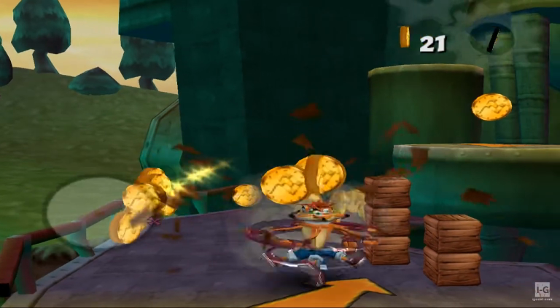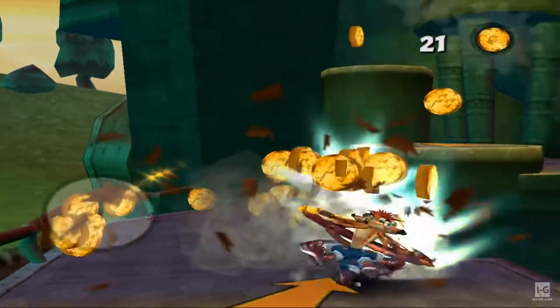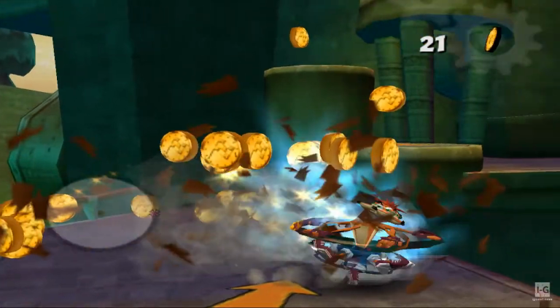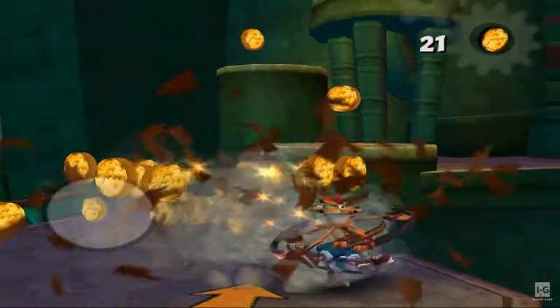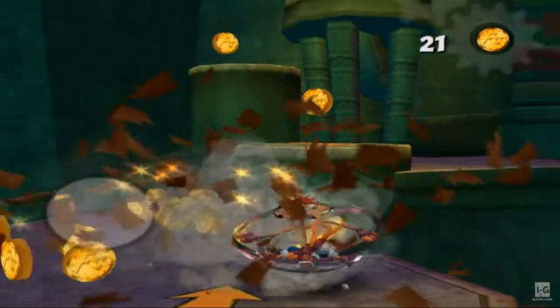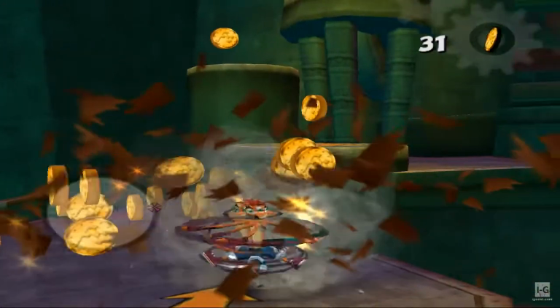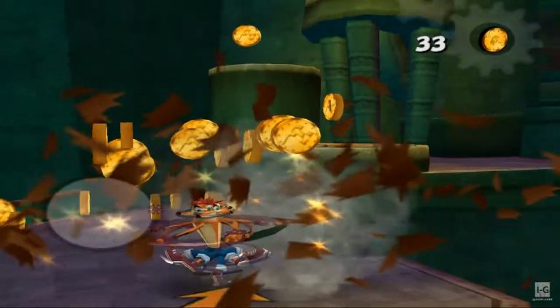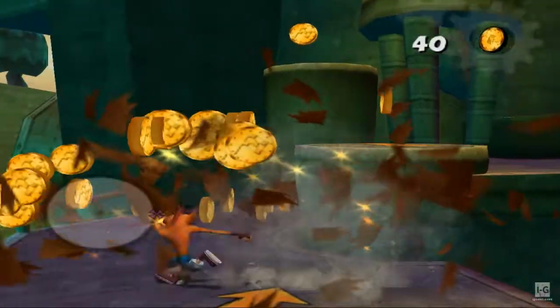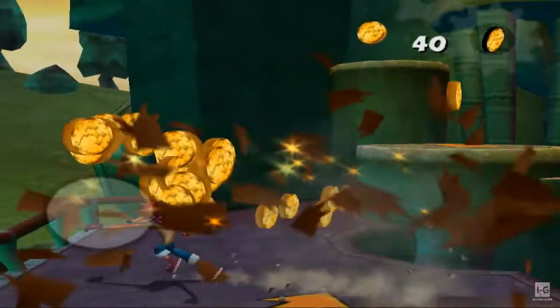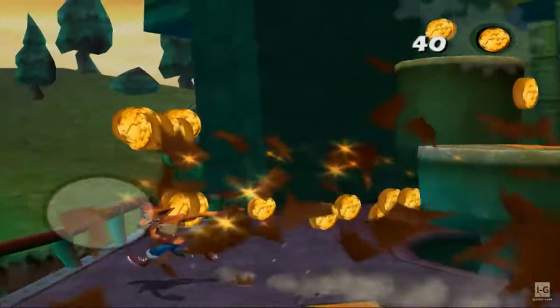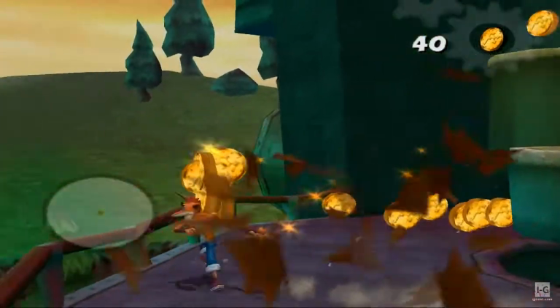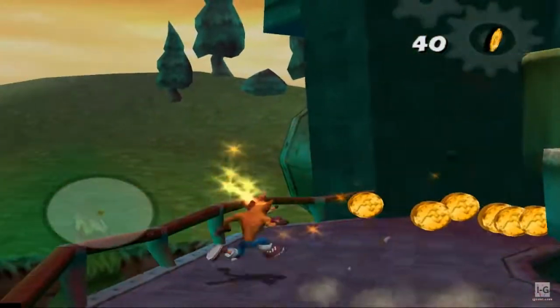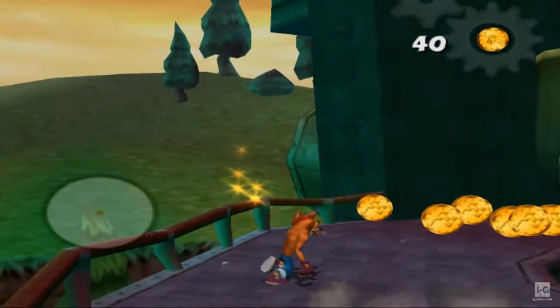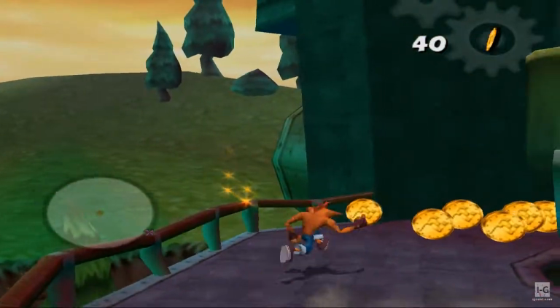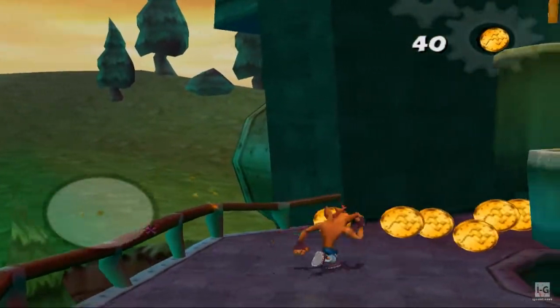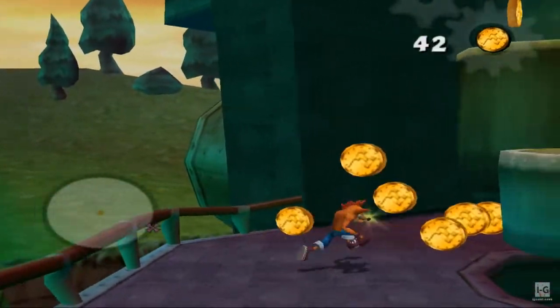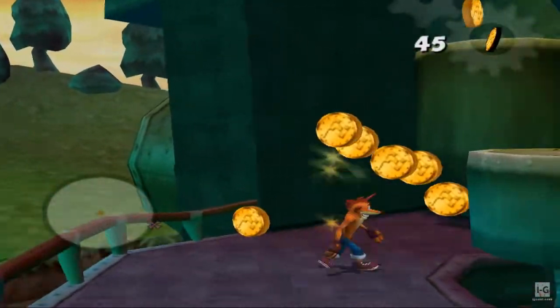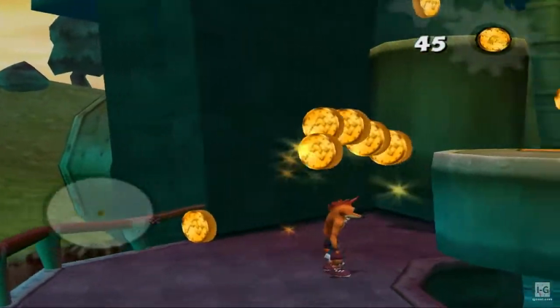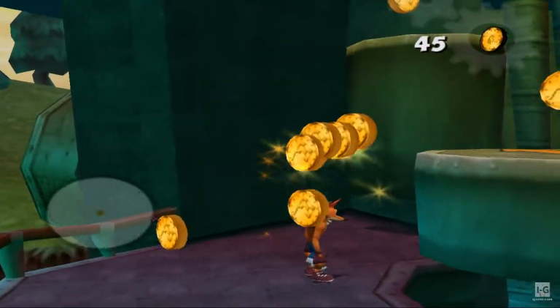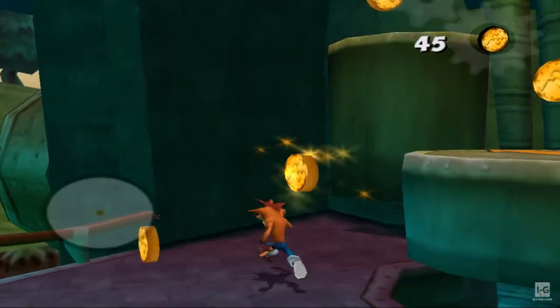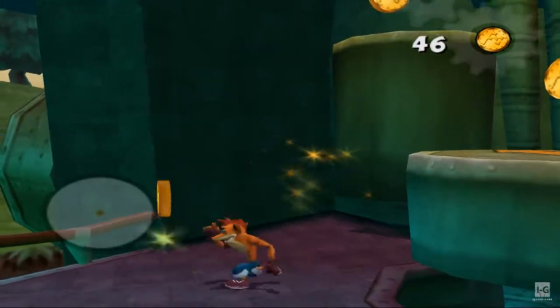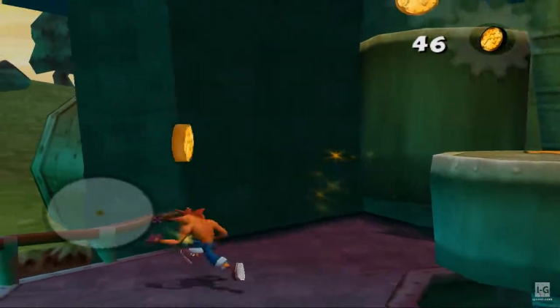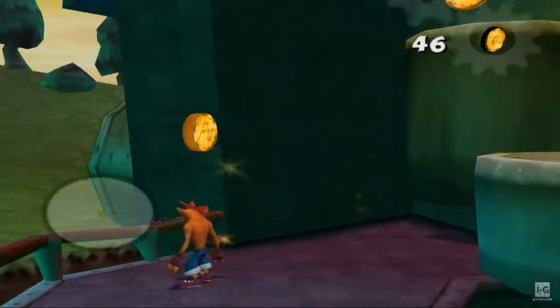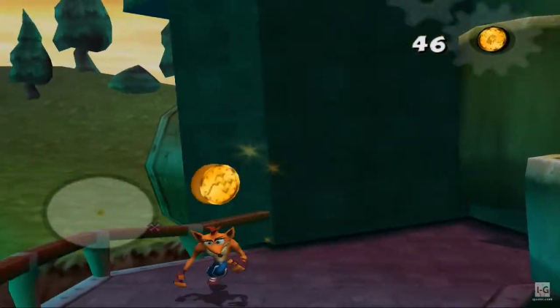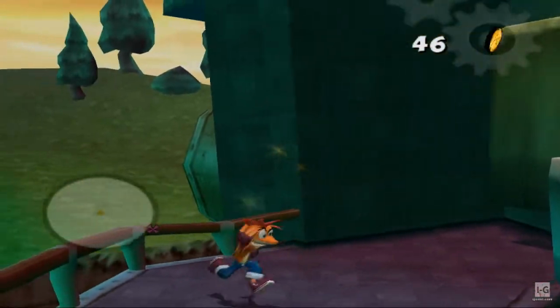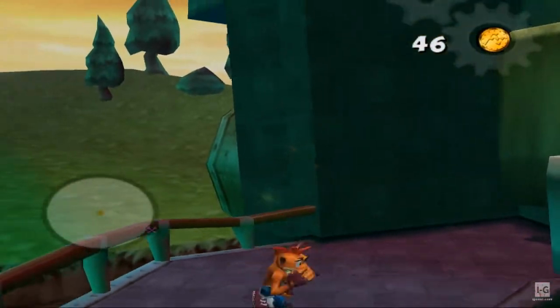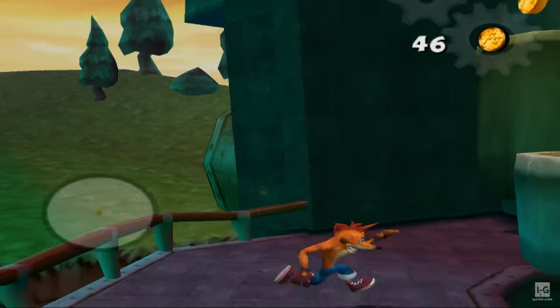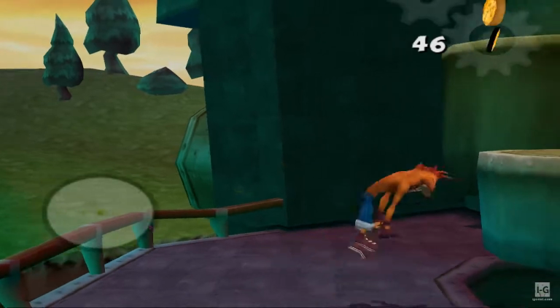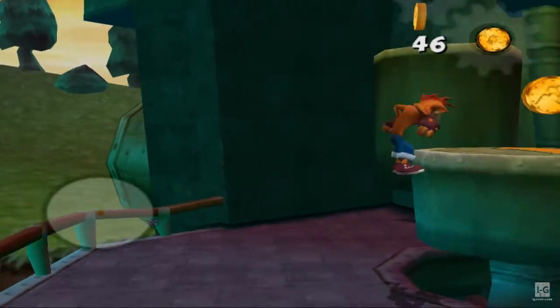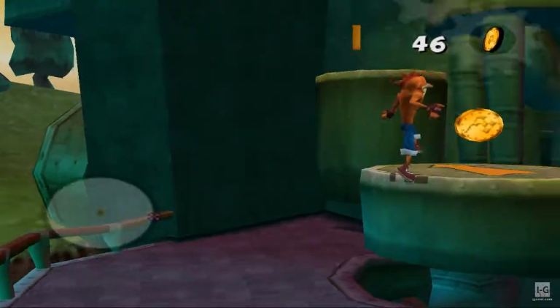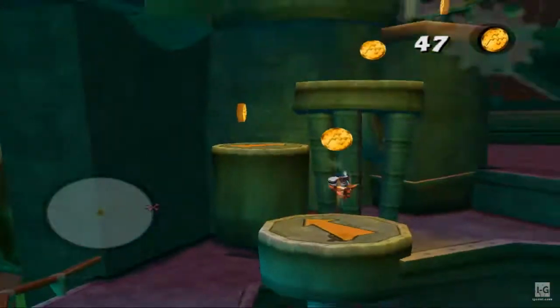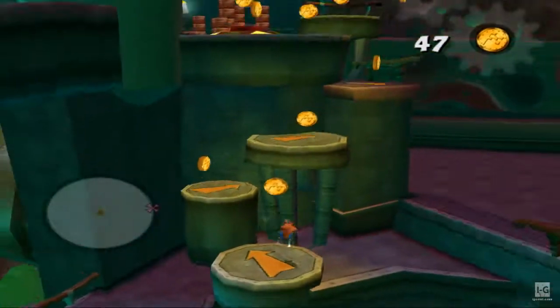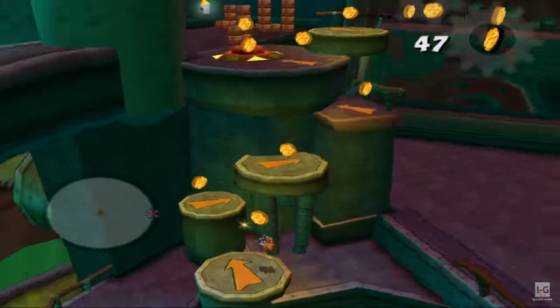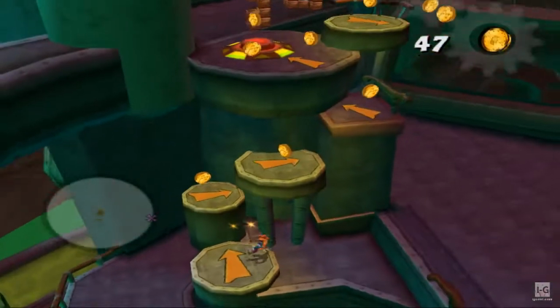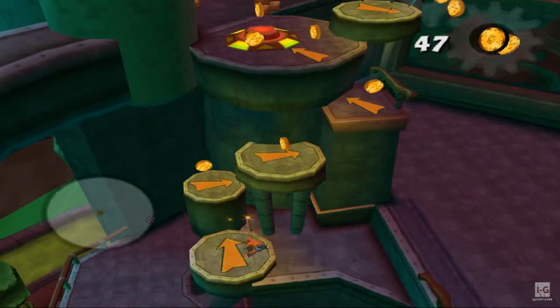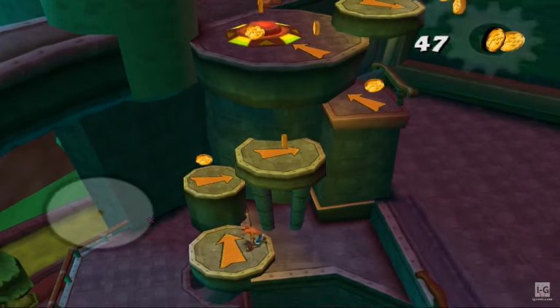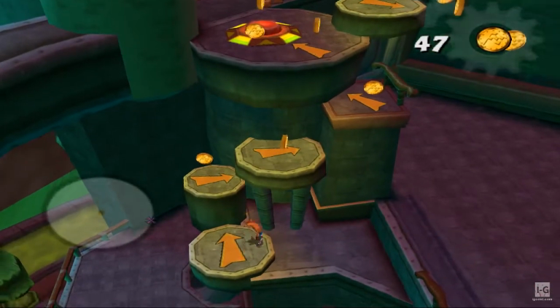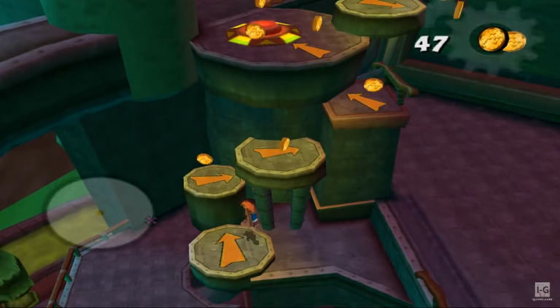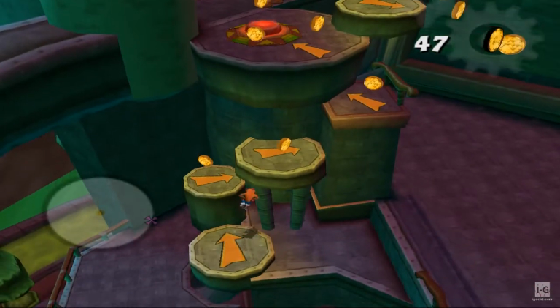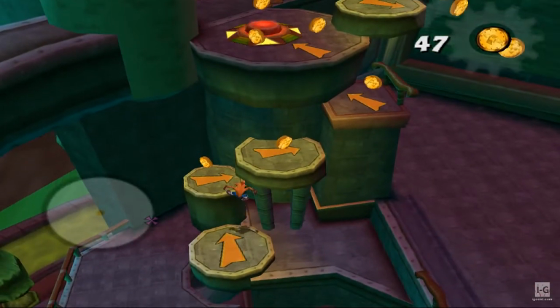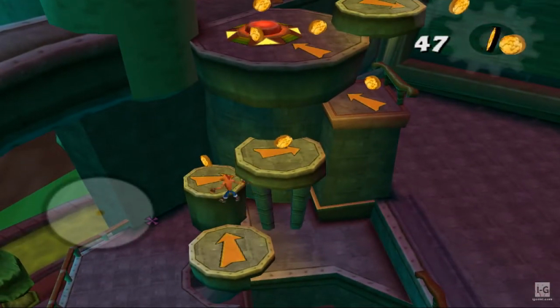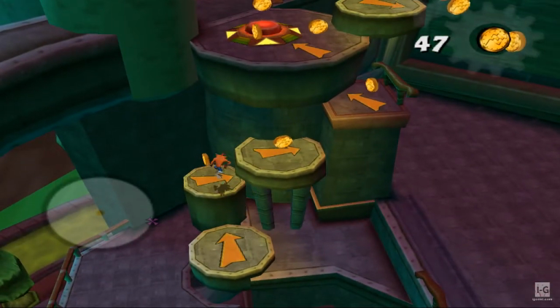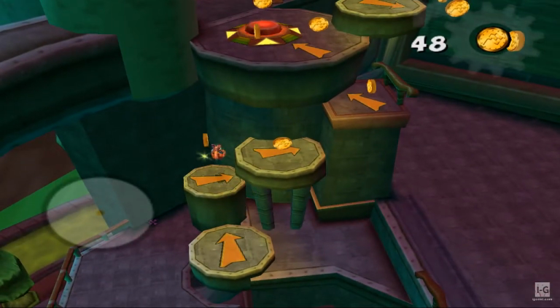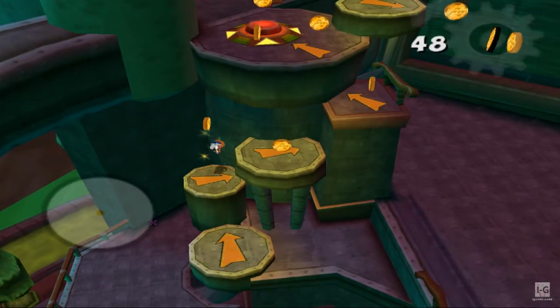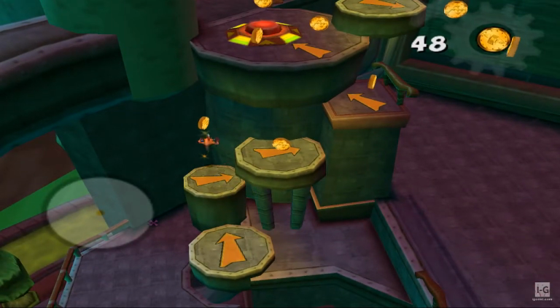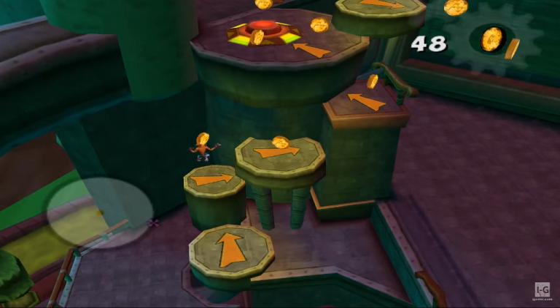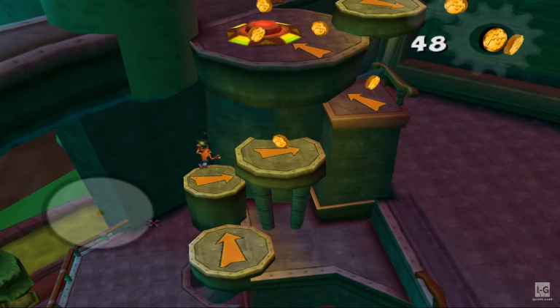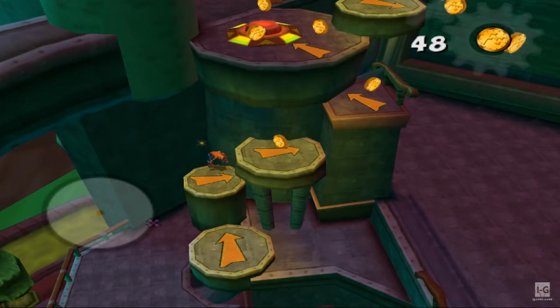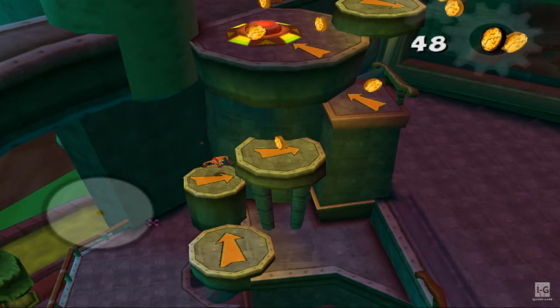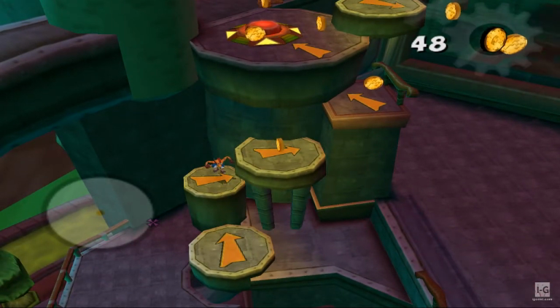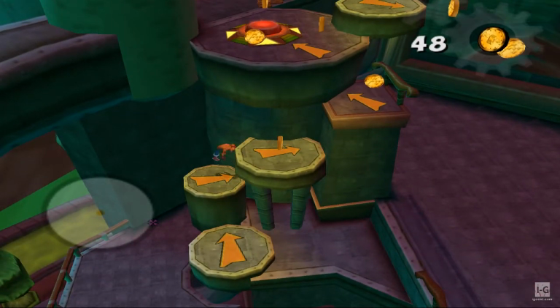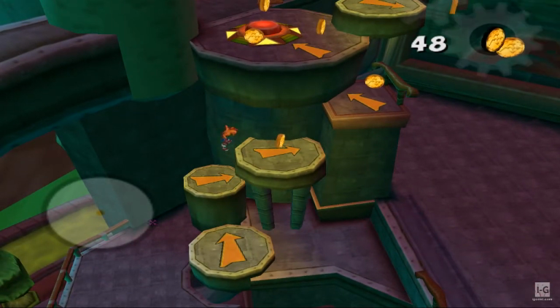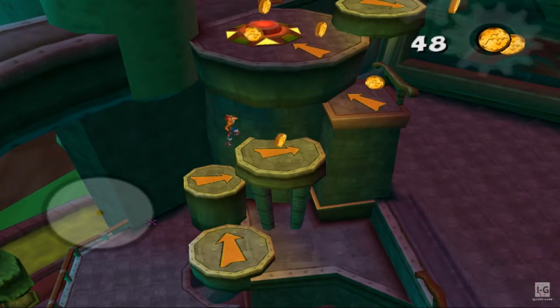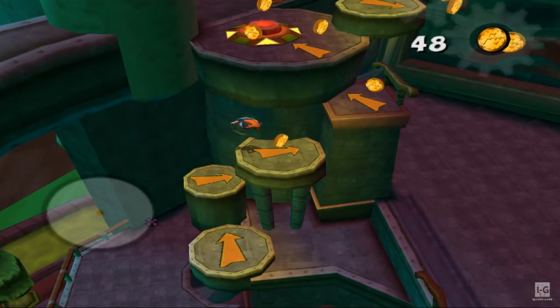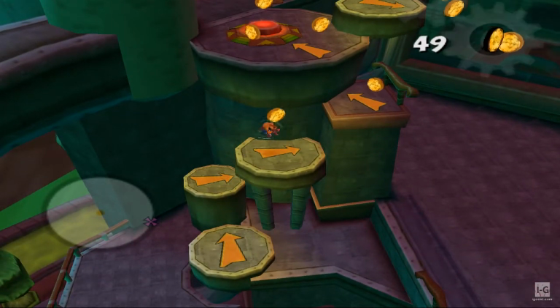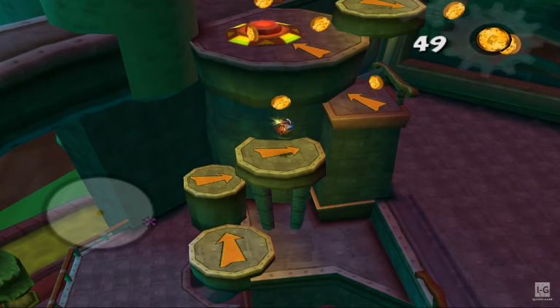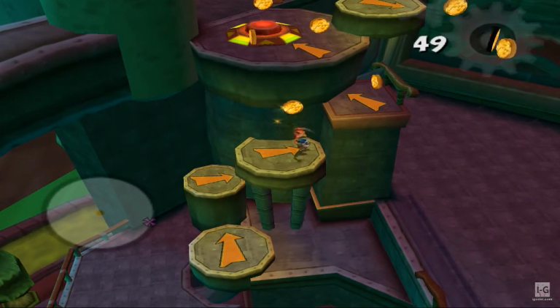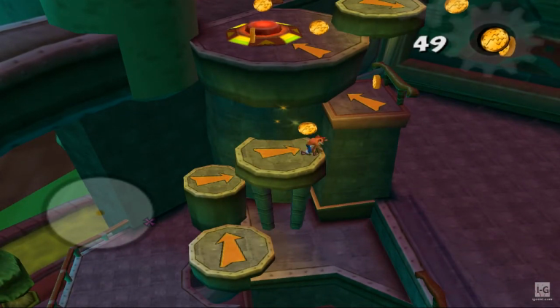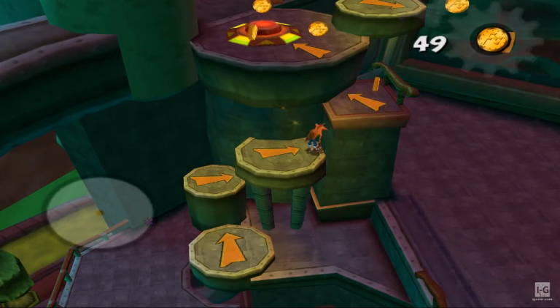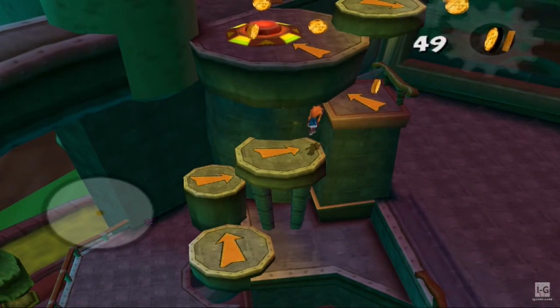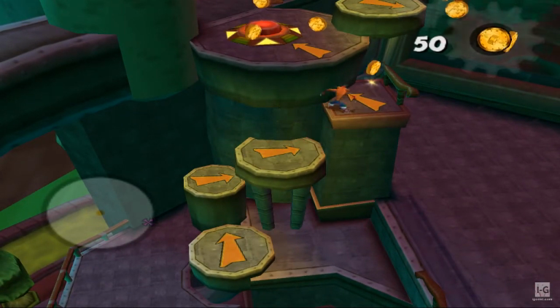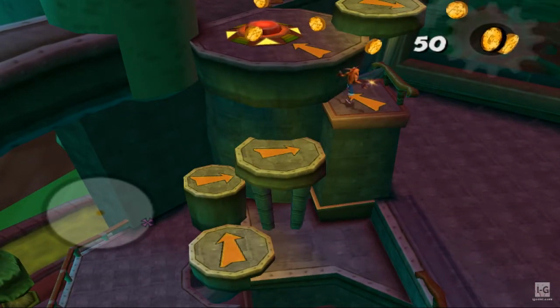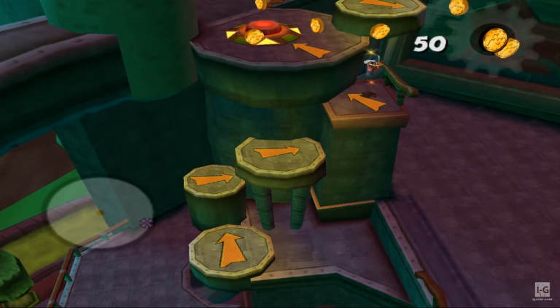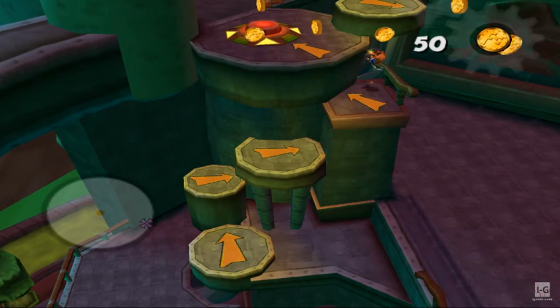Wumpa coins are scattered everywhere and even inside certain objects. Collect that coin, baby, and spend it like crazy on new stuff.